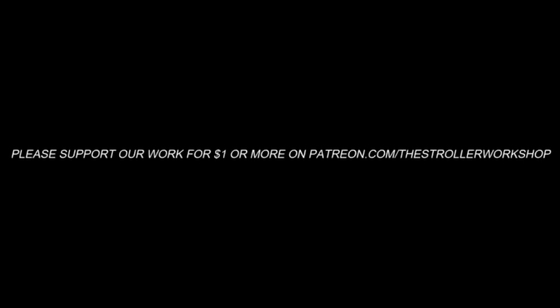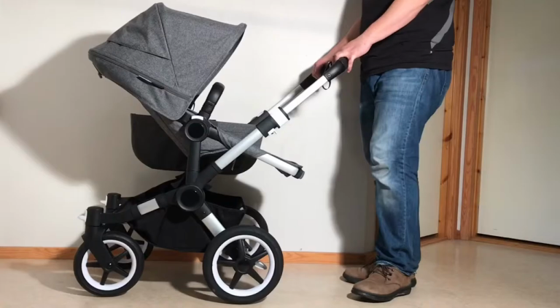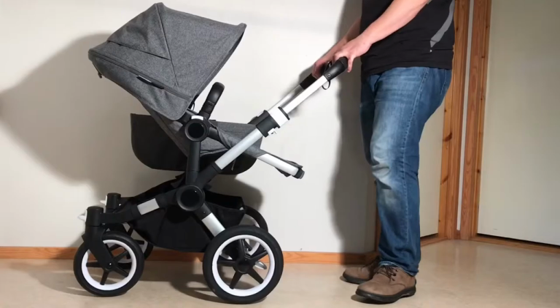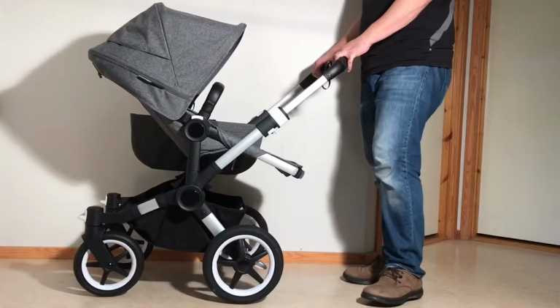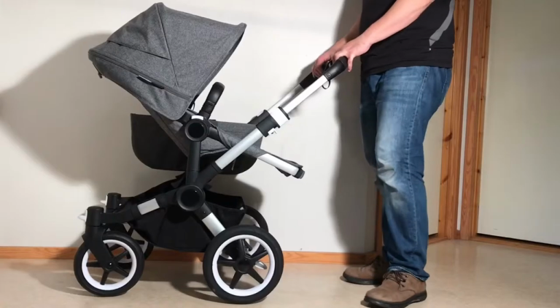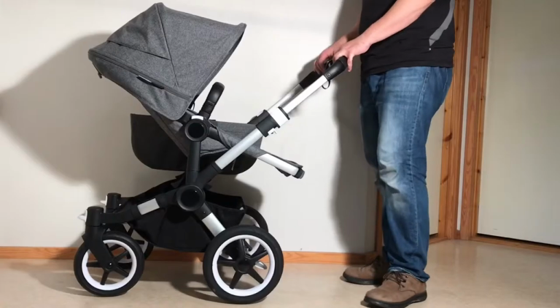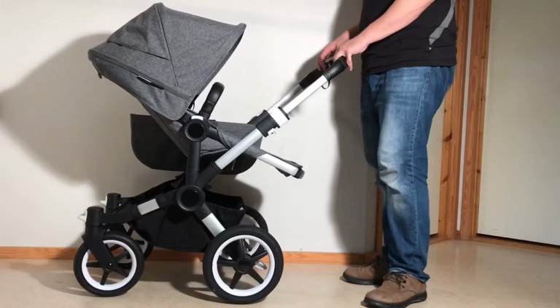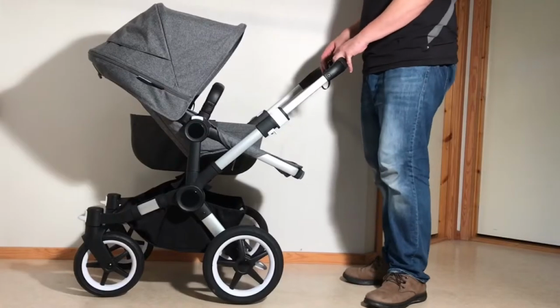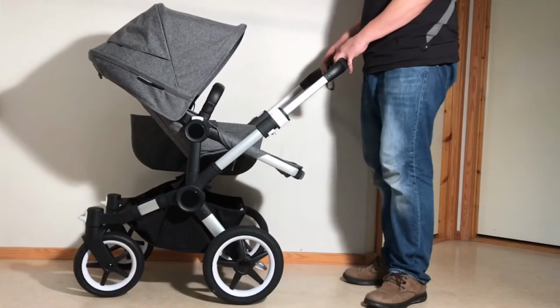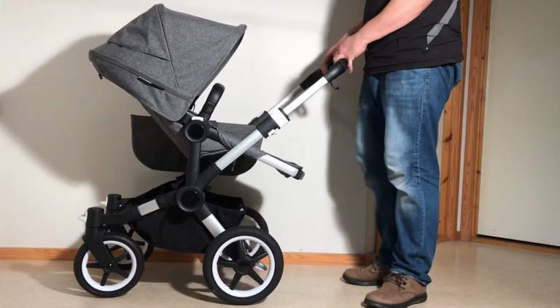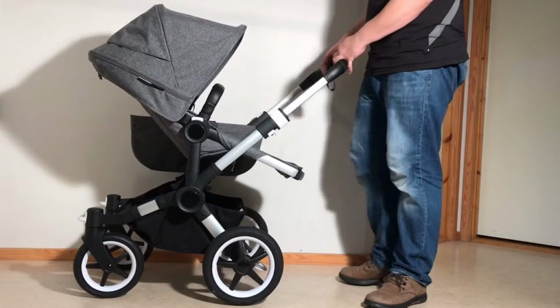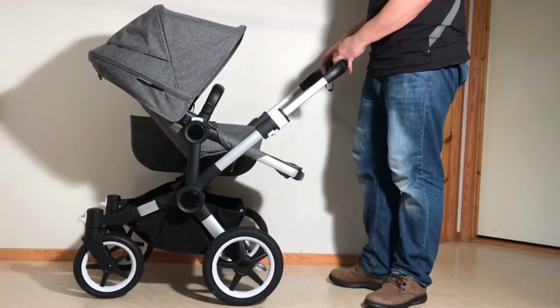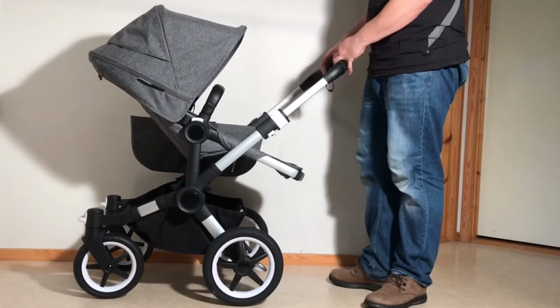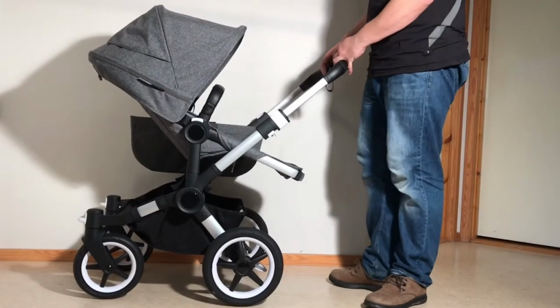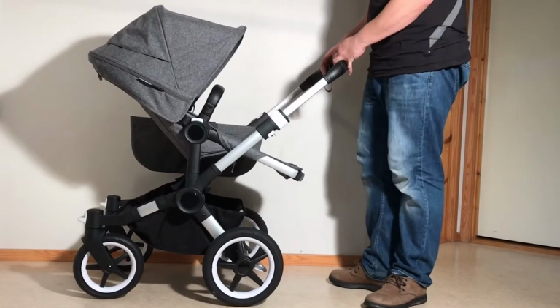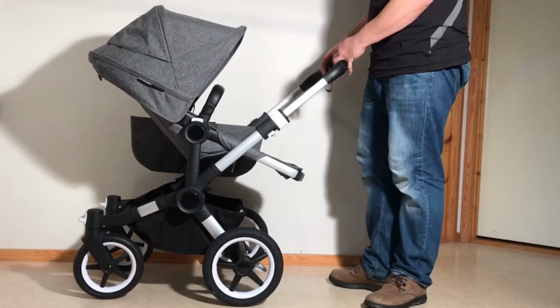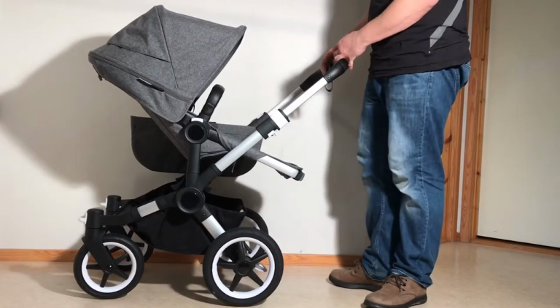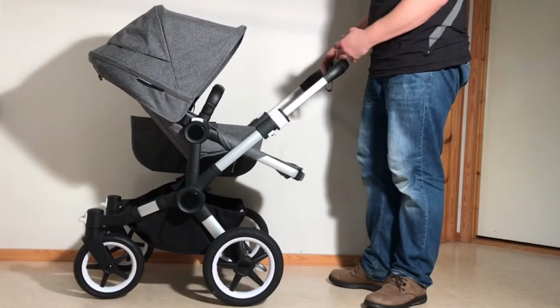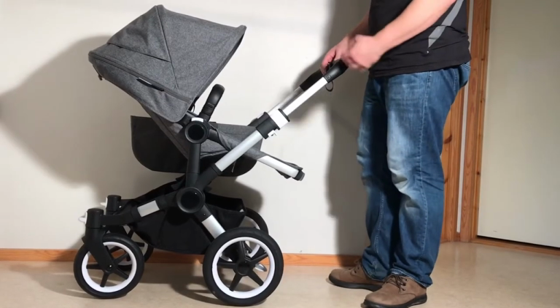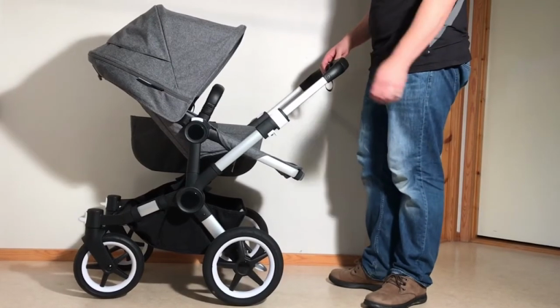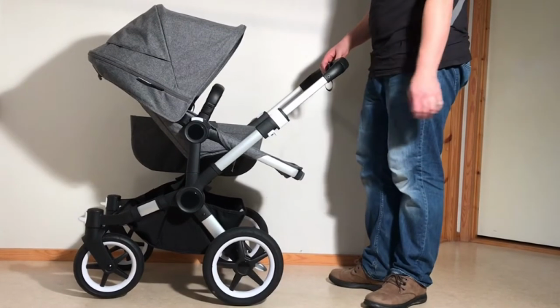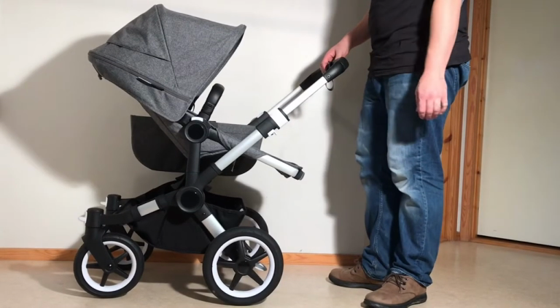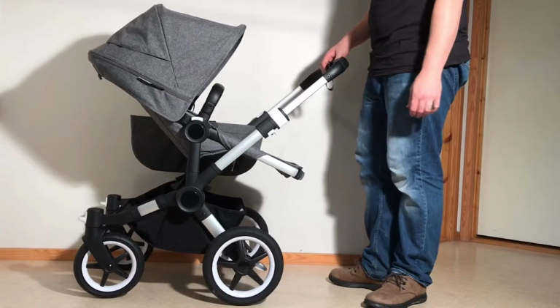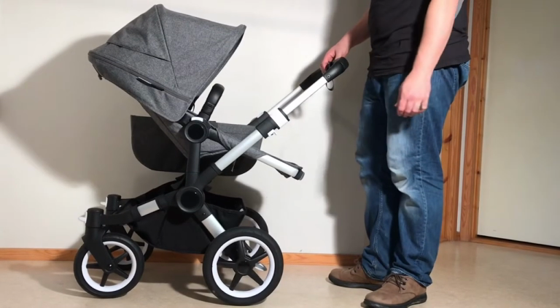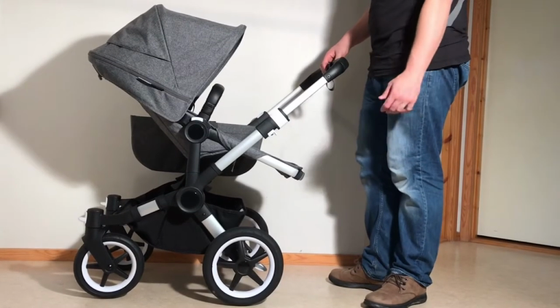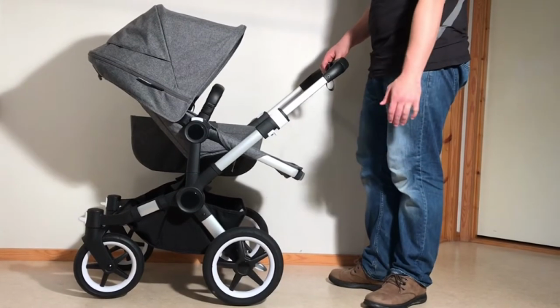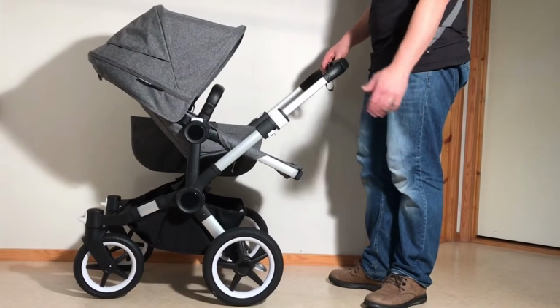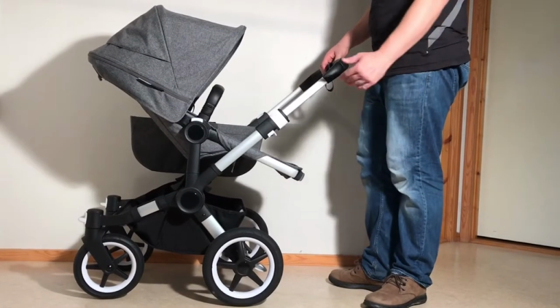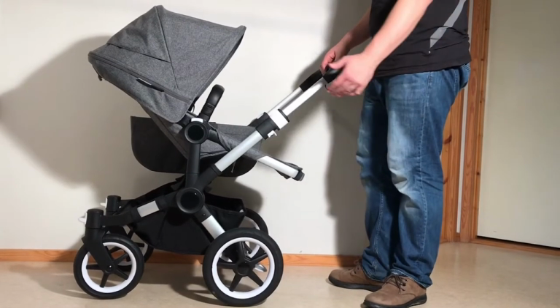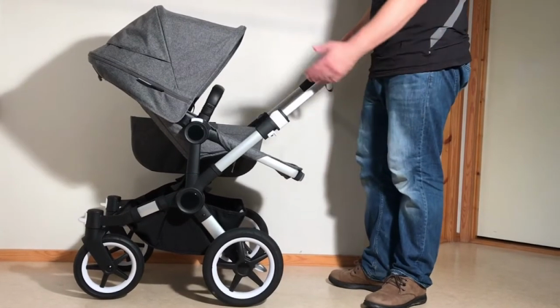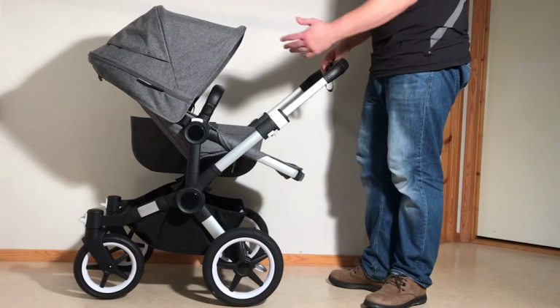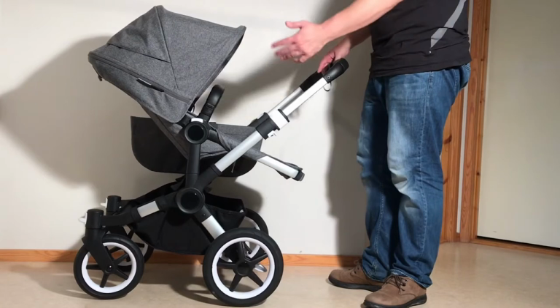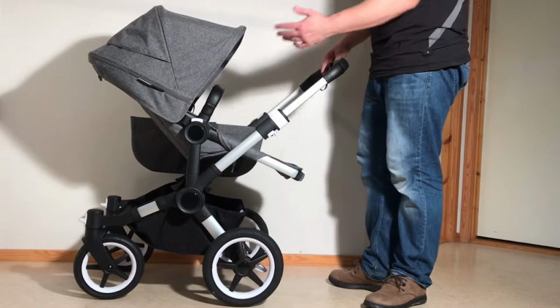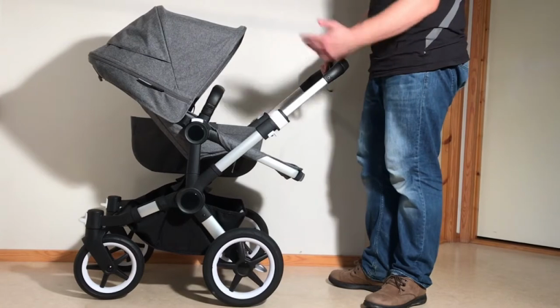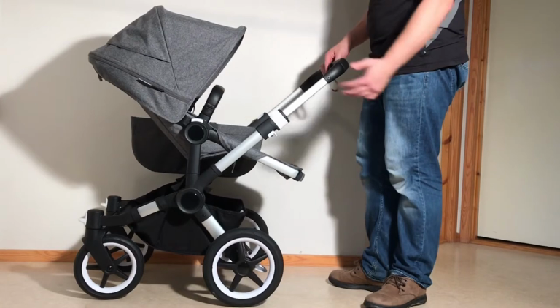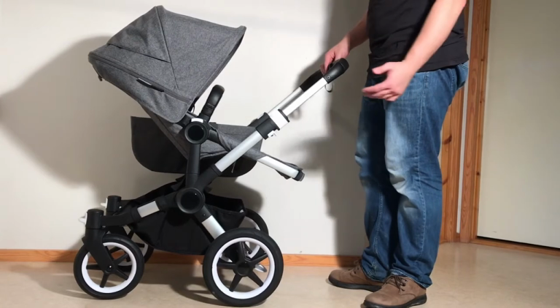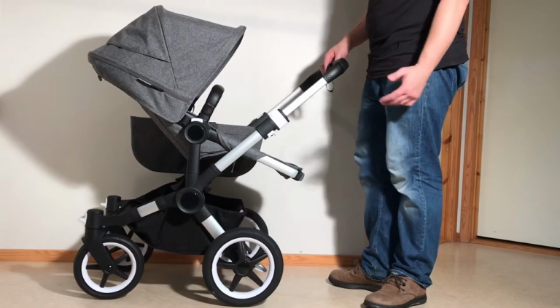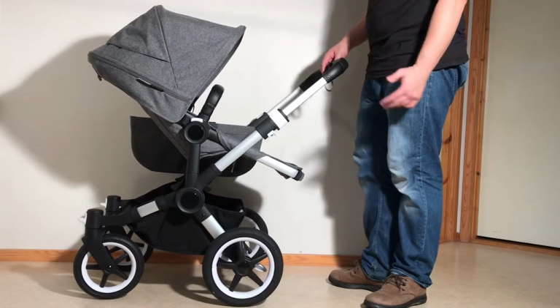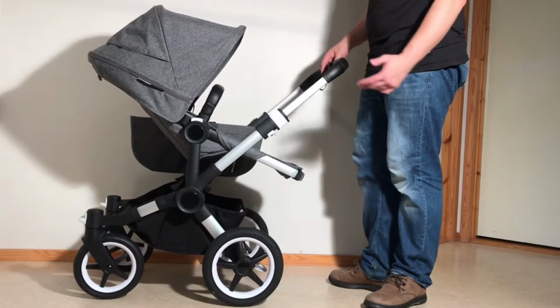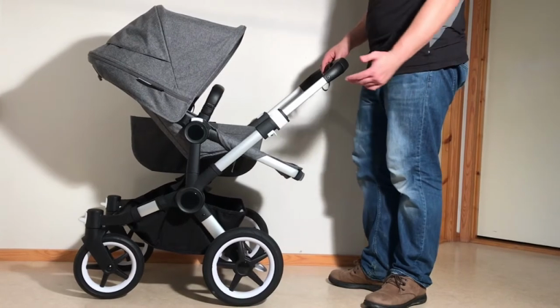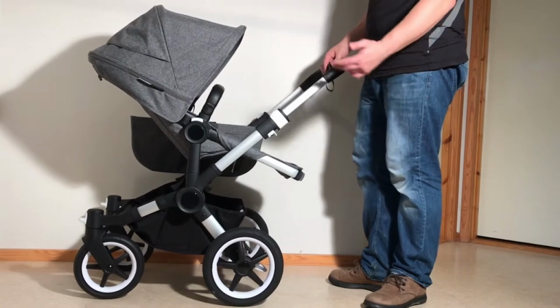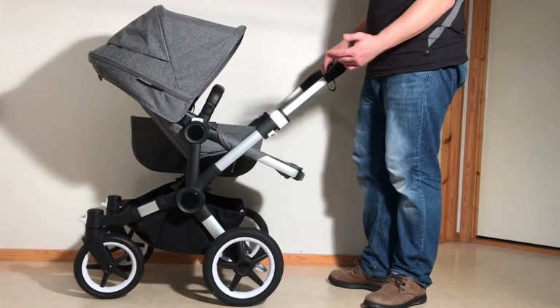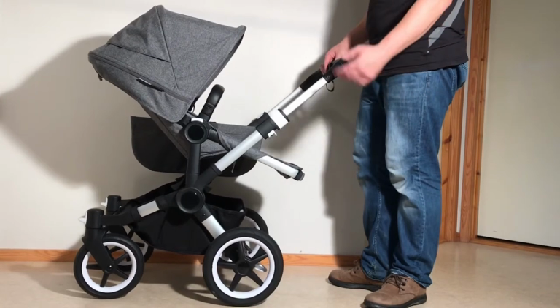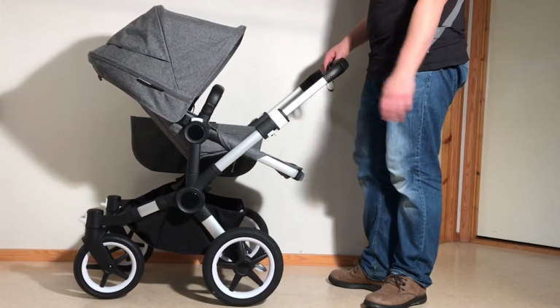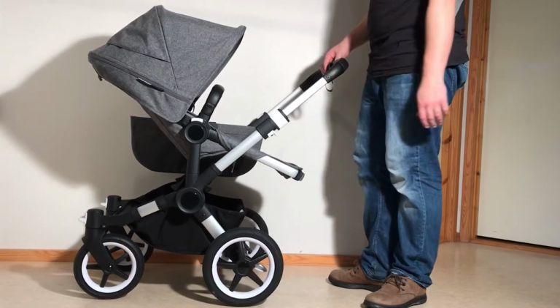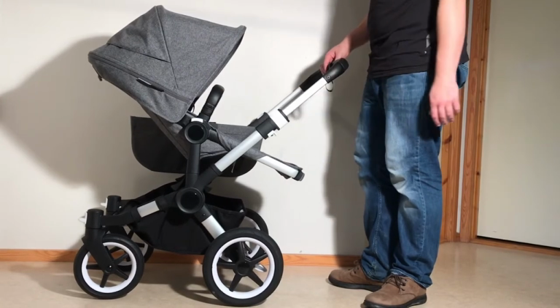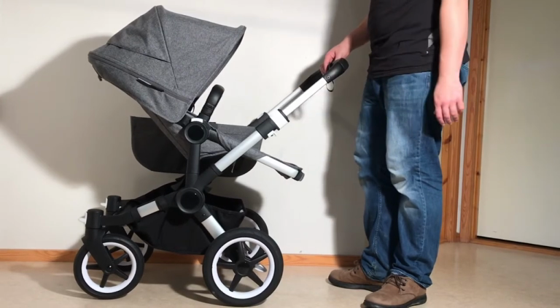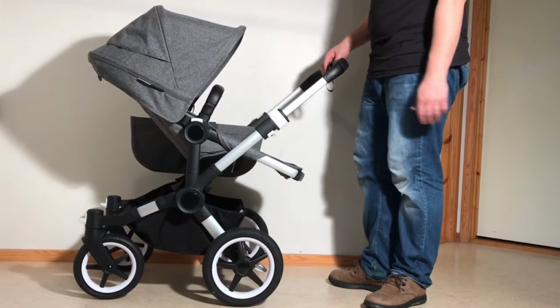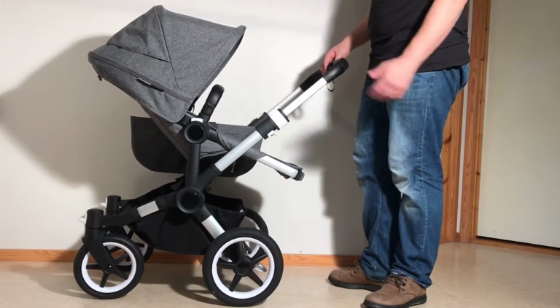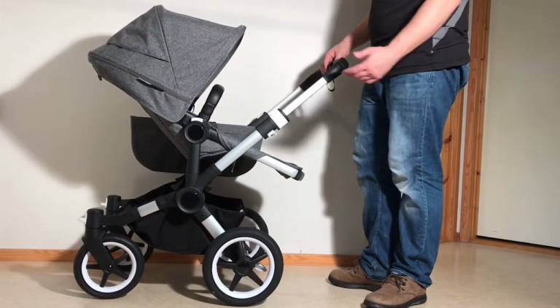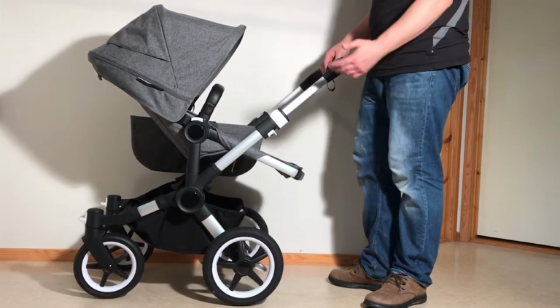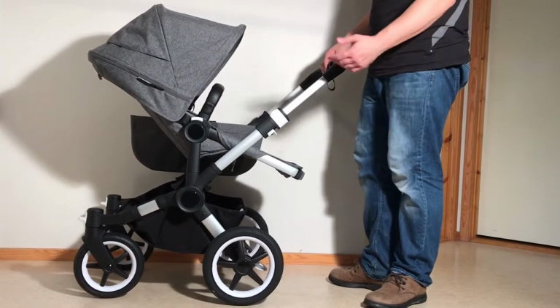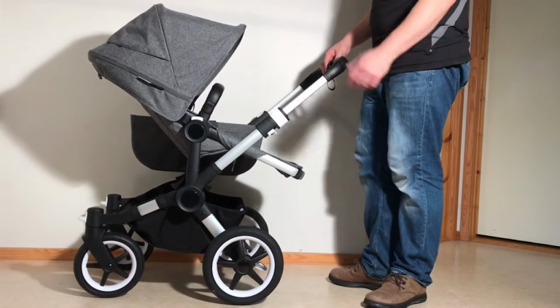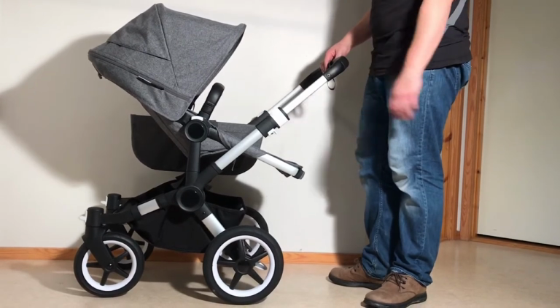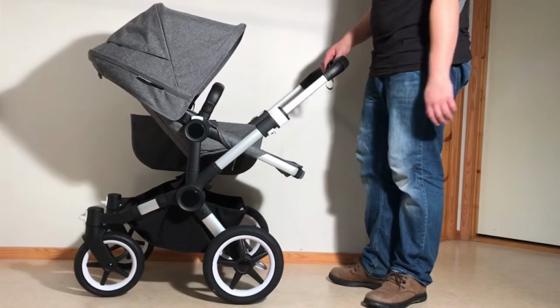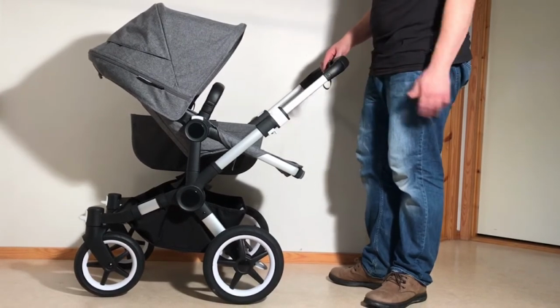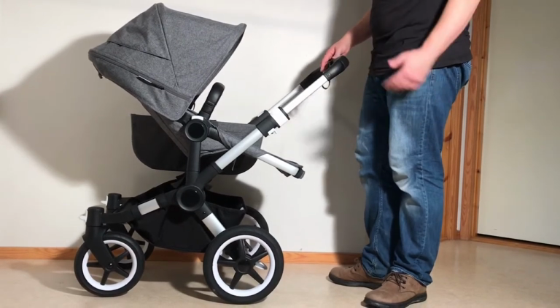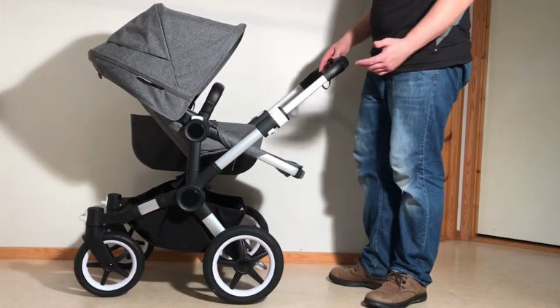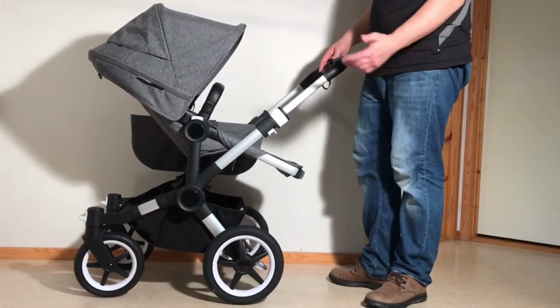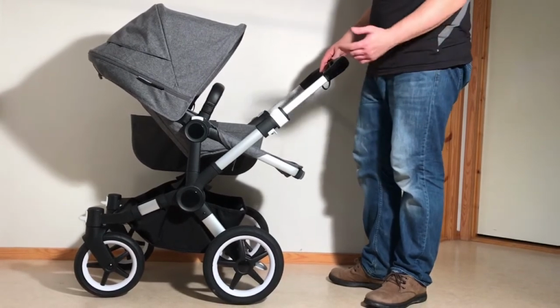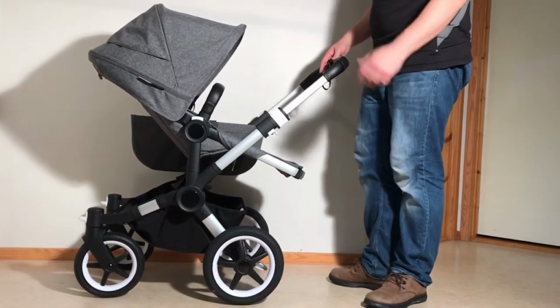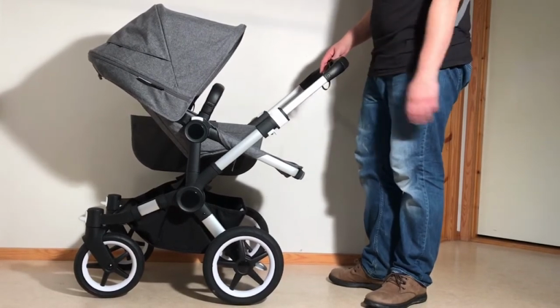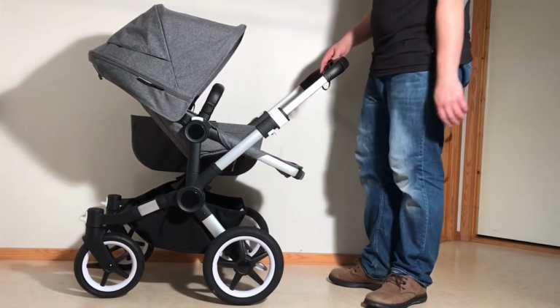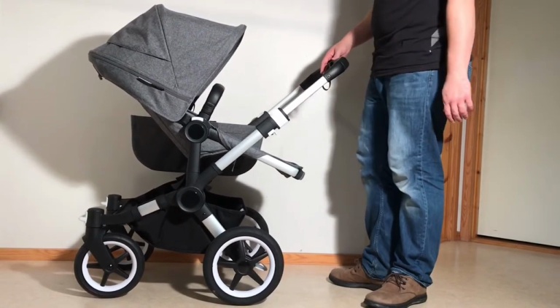This is a Bugaboo Donkey 3 and today we're just going to go over all the basic functions on the stroller that you're going to encounter as you use this model.